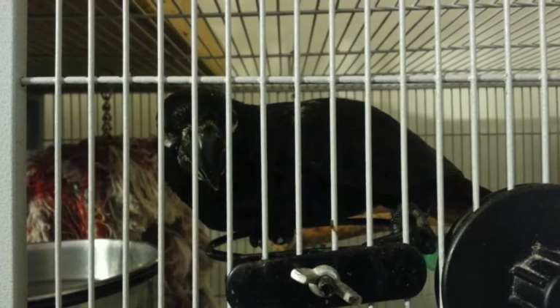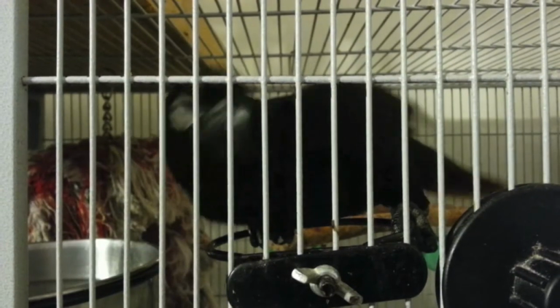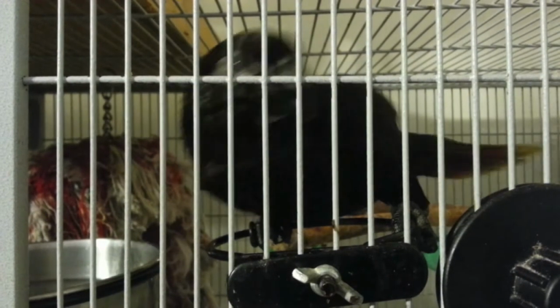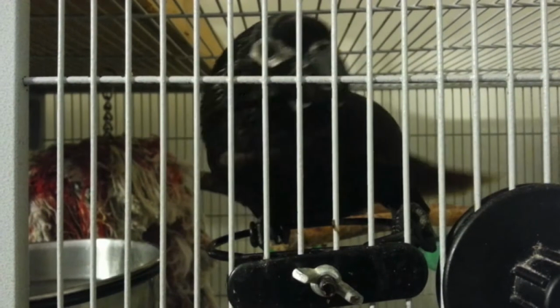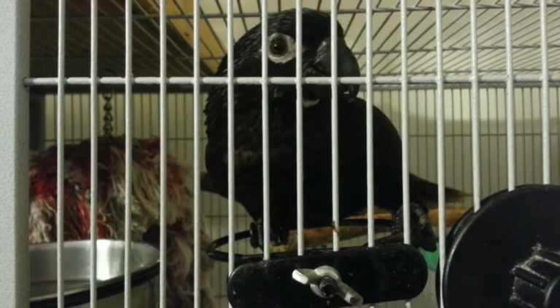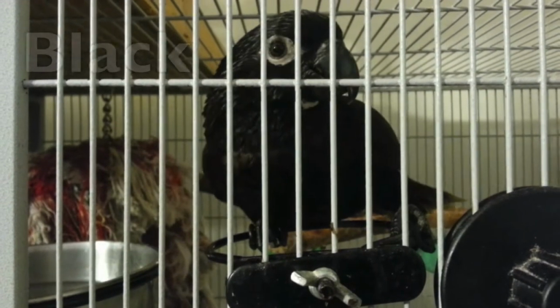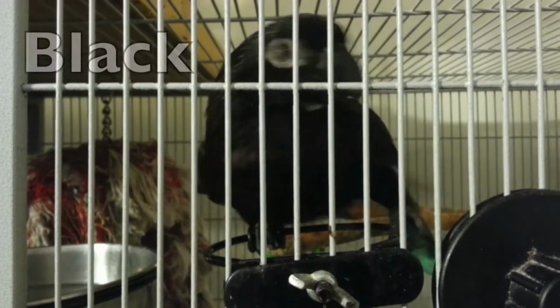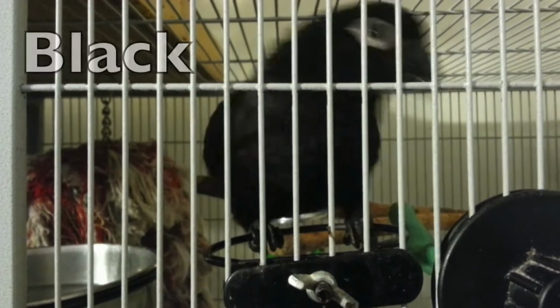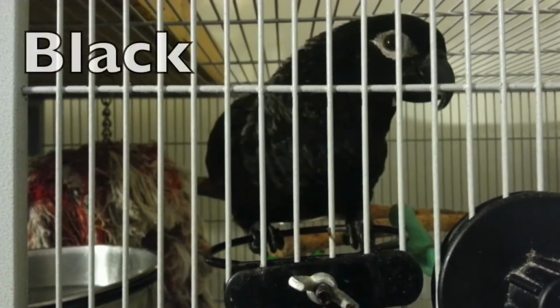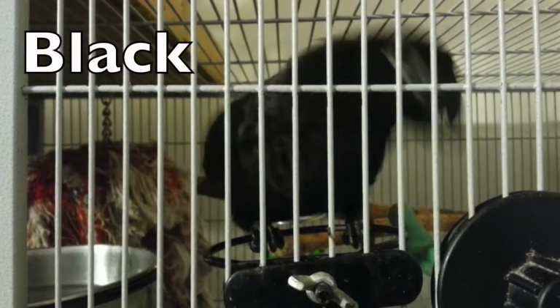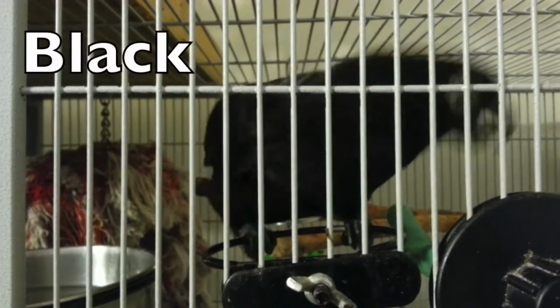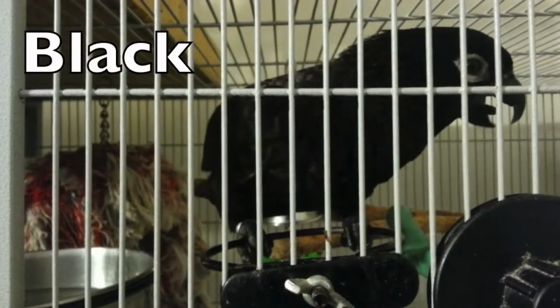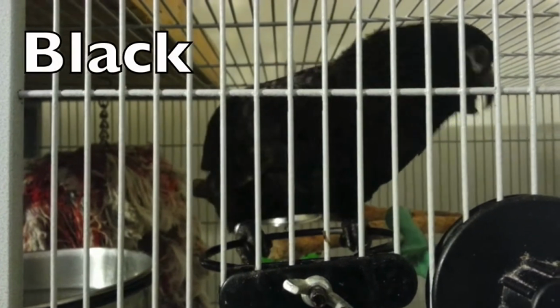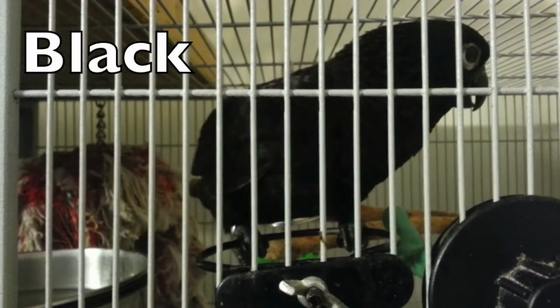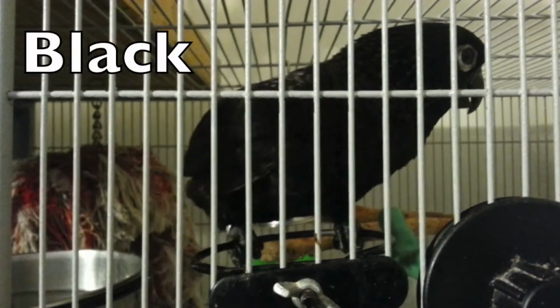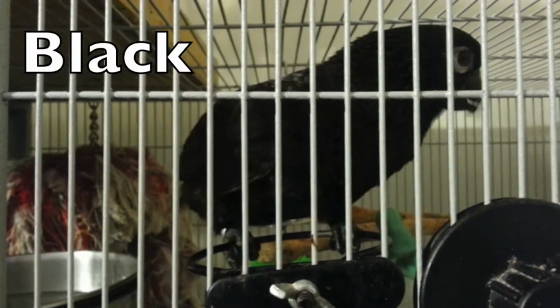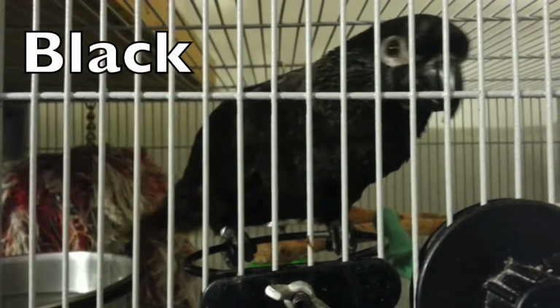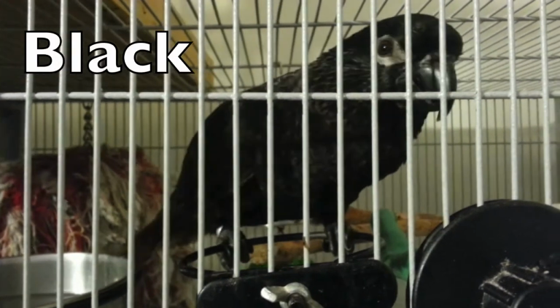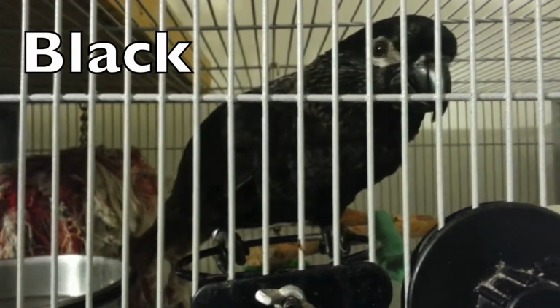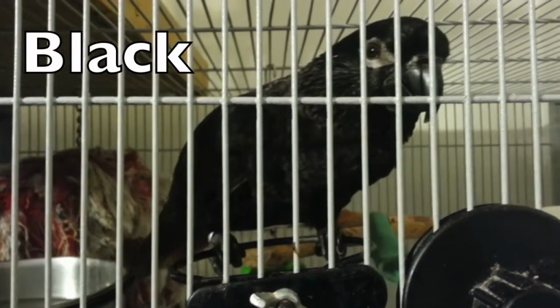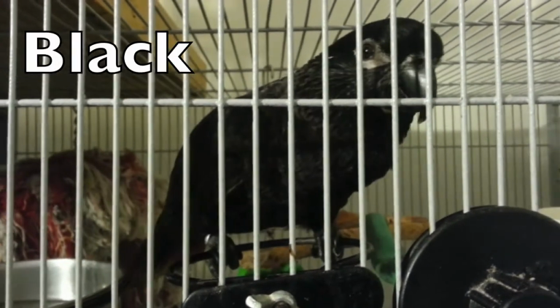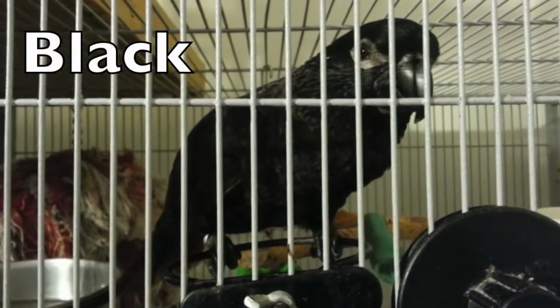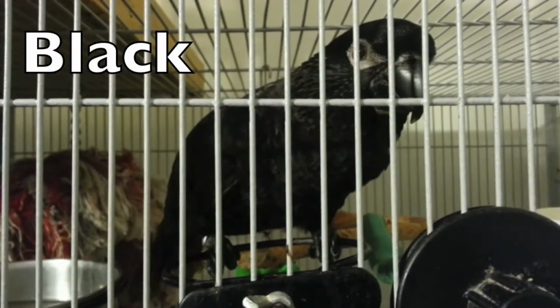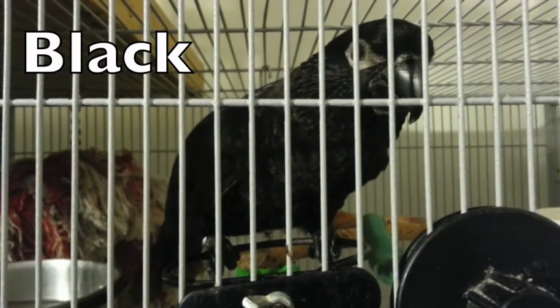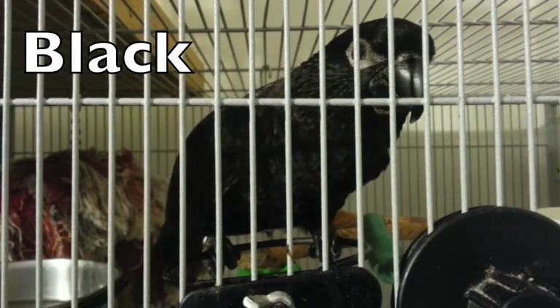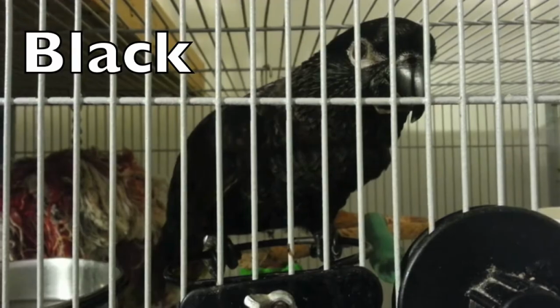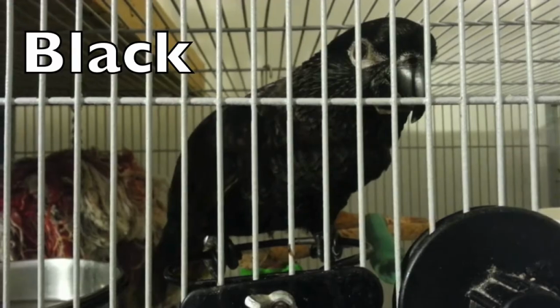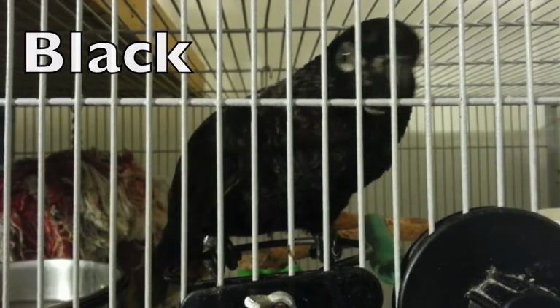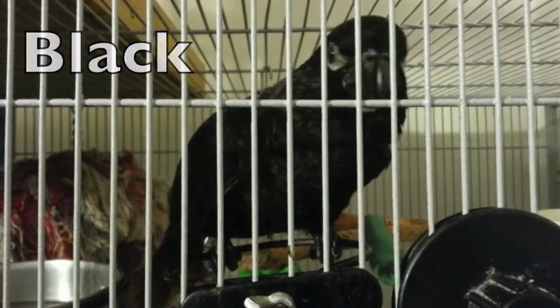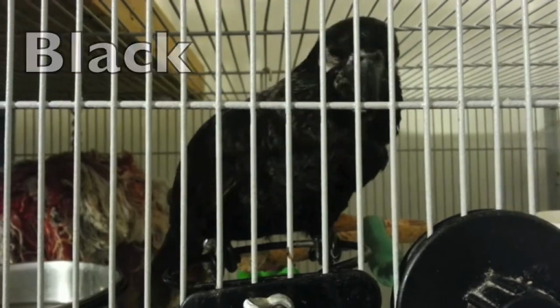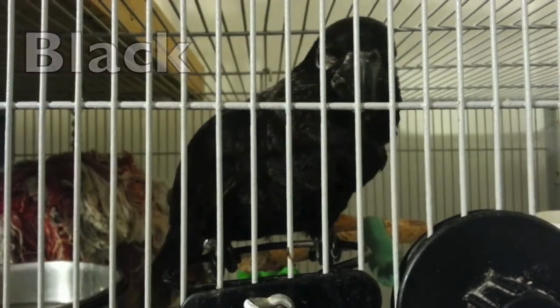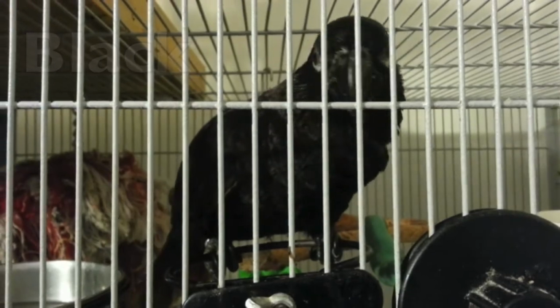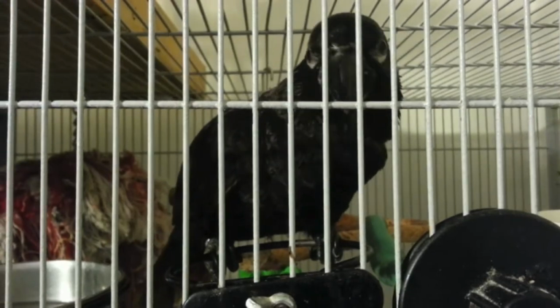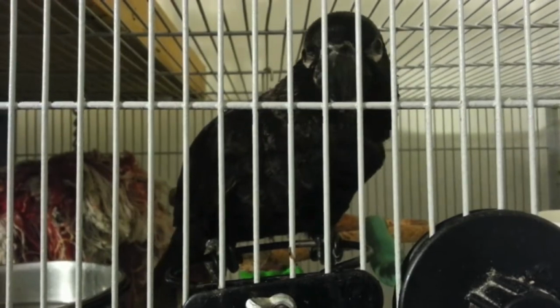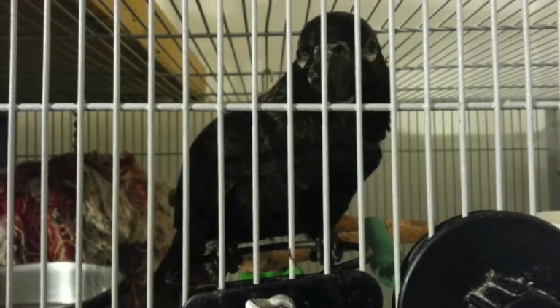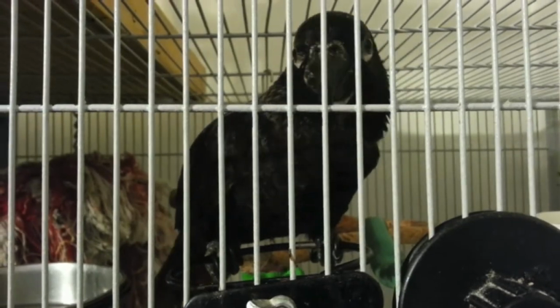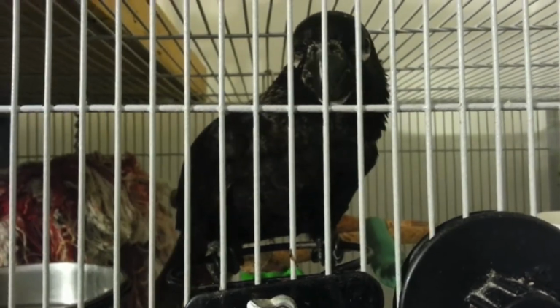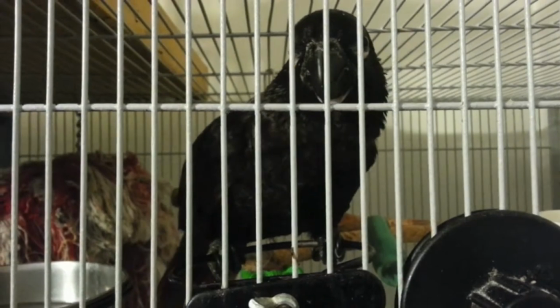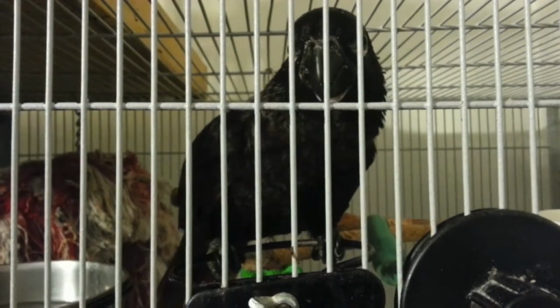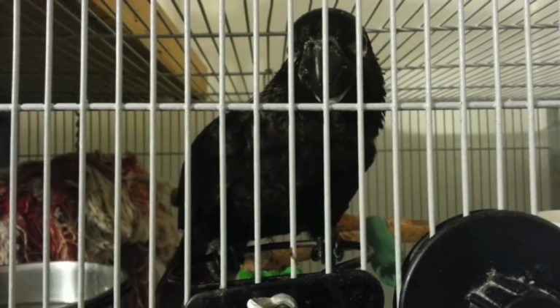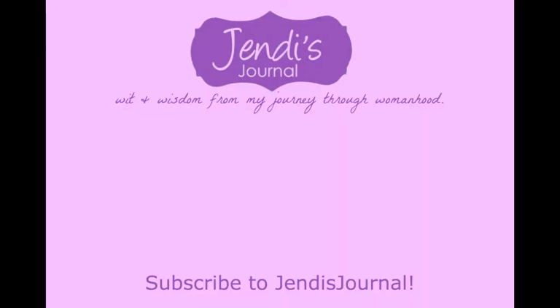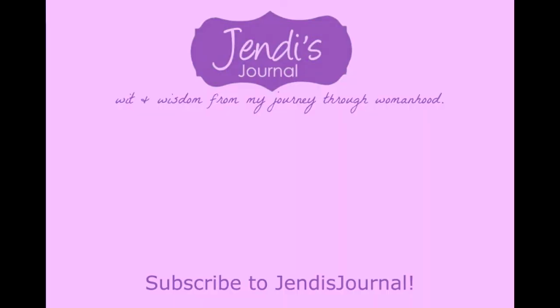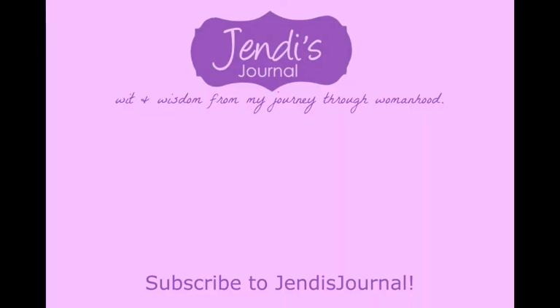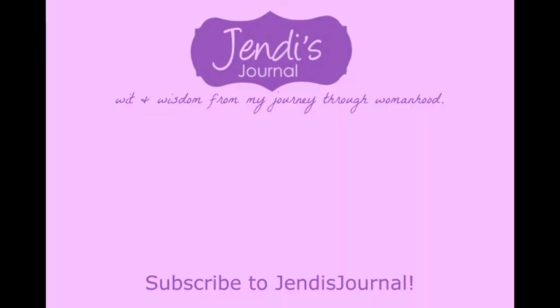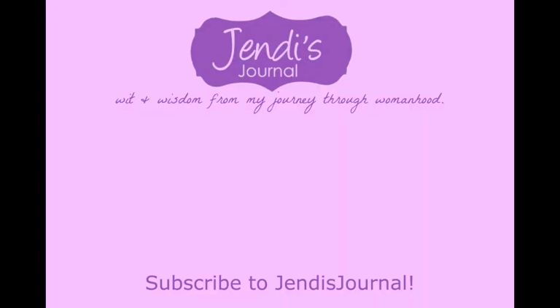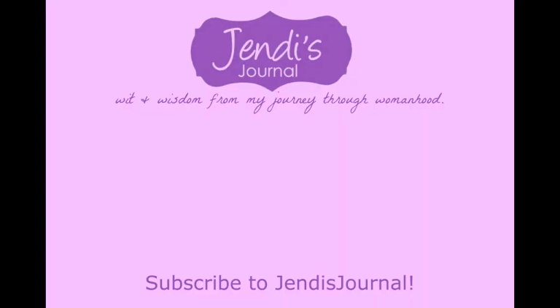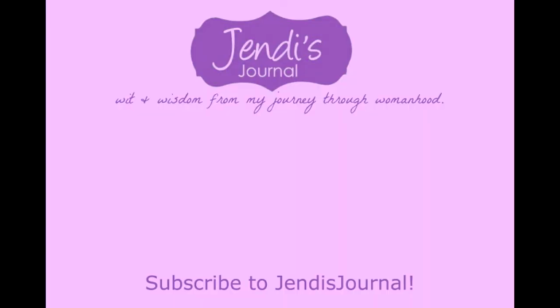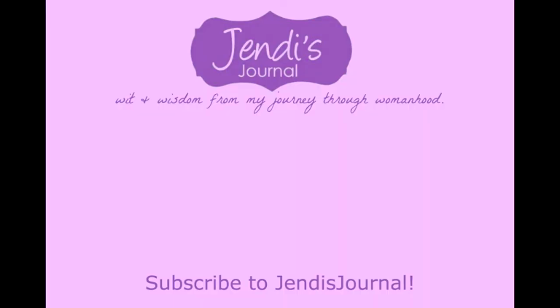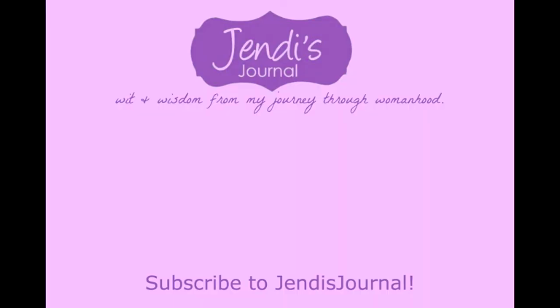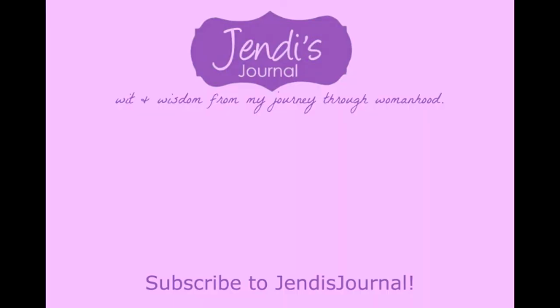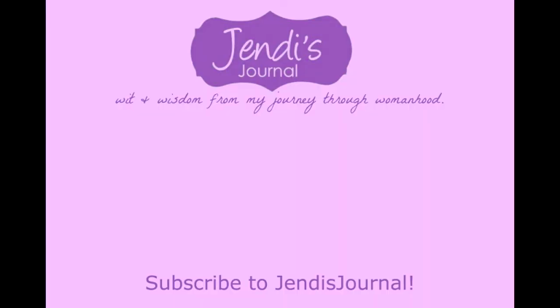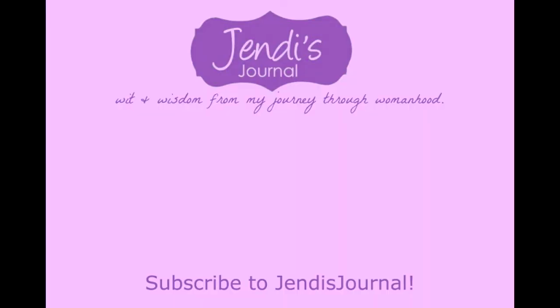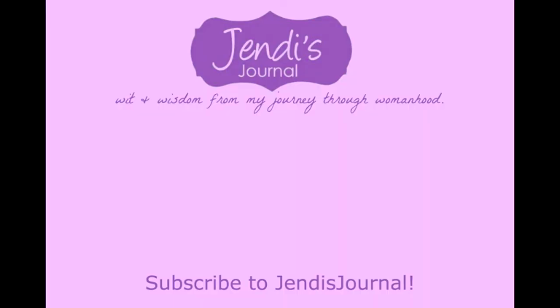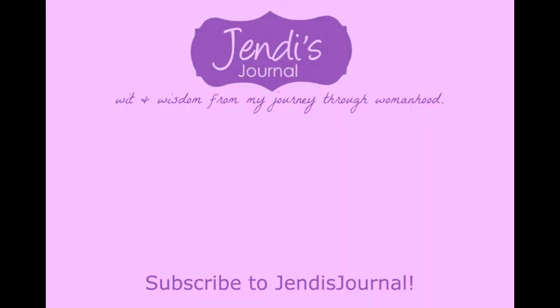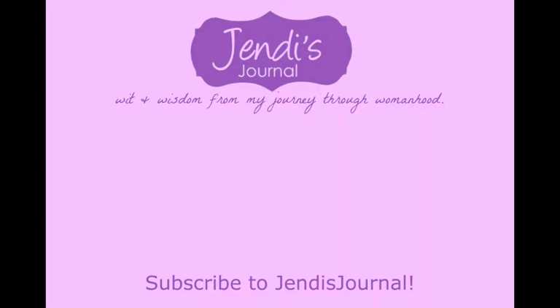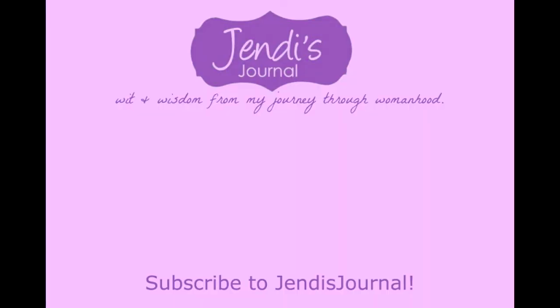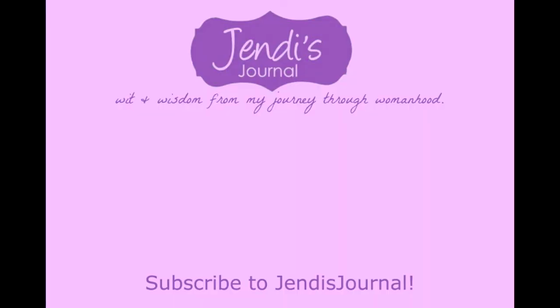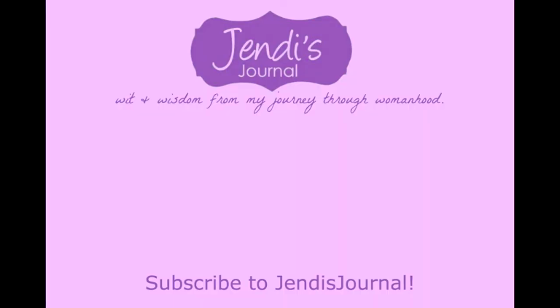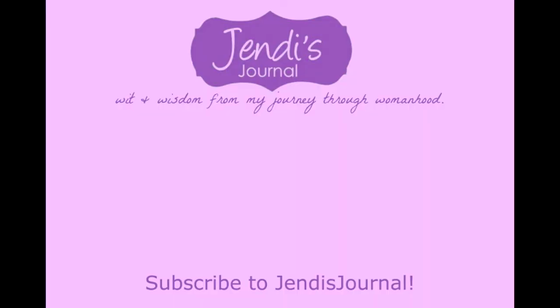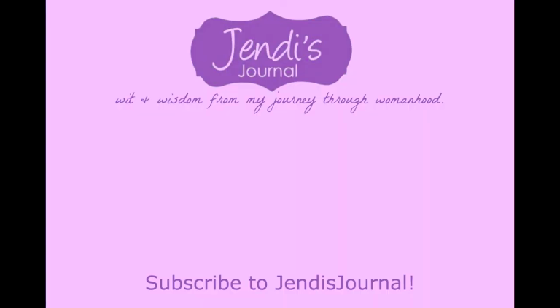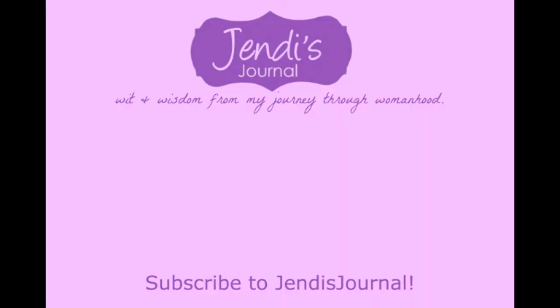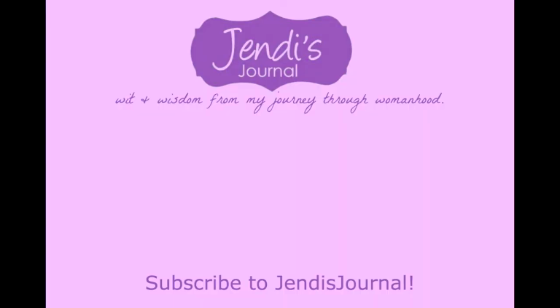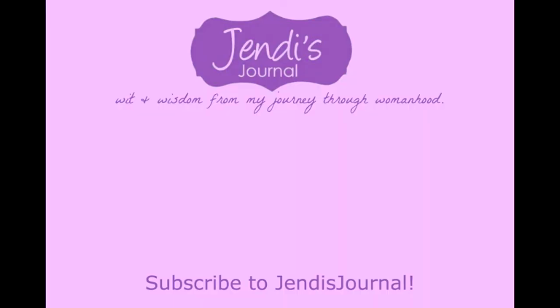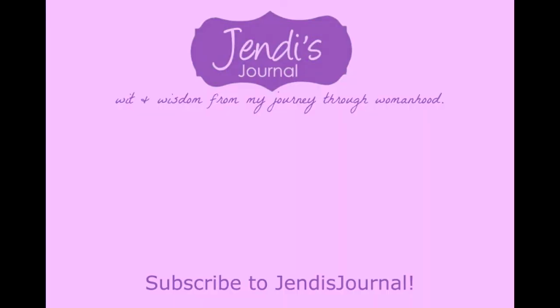Last is a little black lorikeet, because he's so cute. Thanks so much for watching. Please subscribe before you leave.